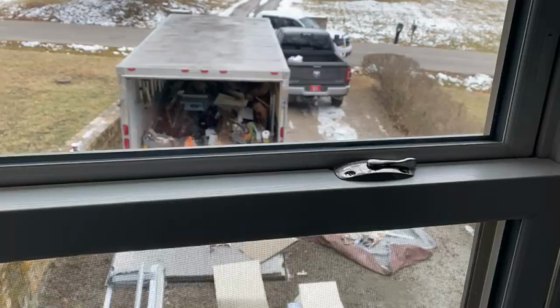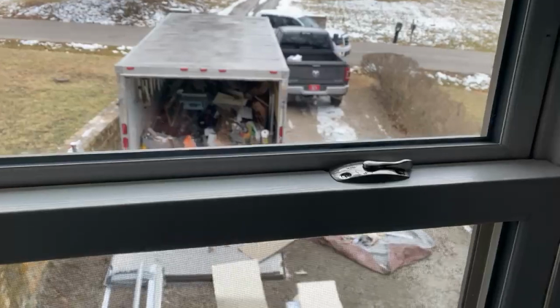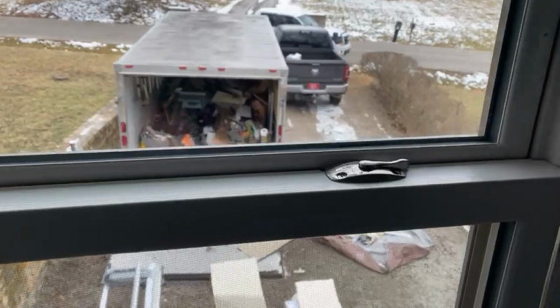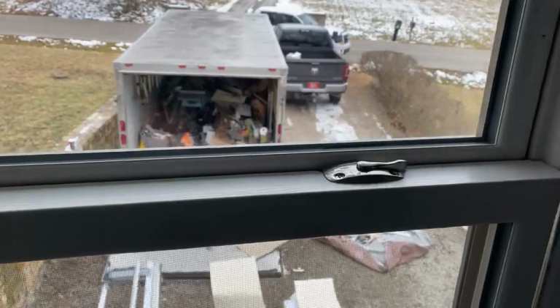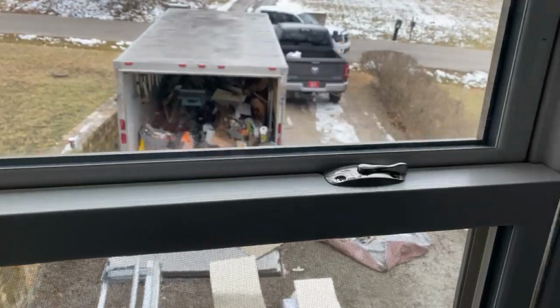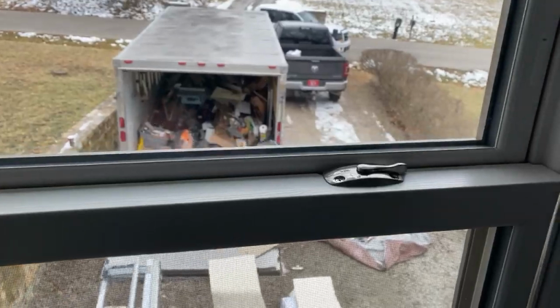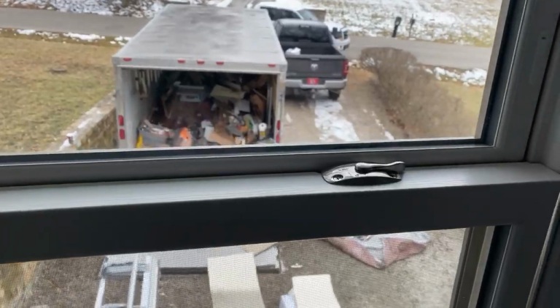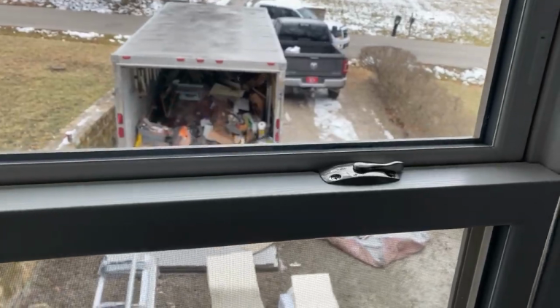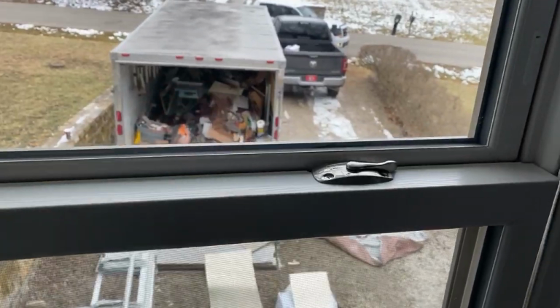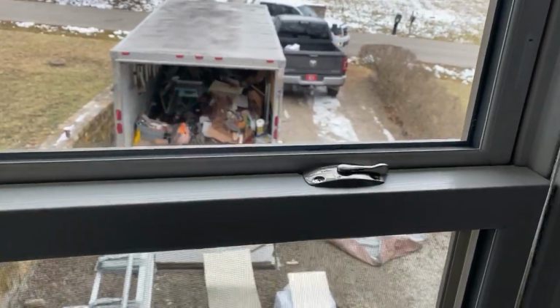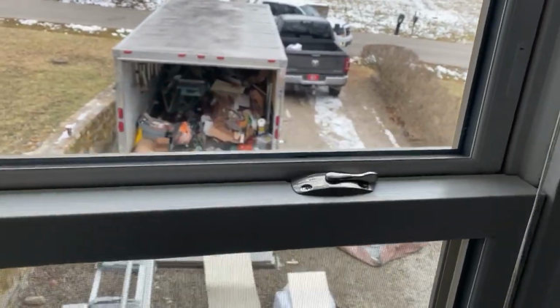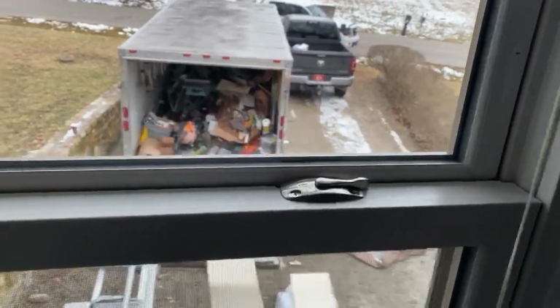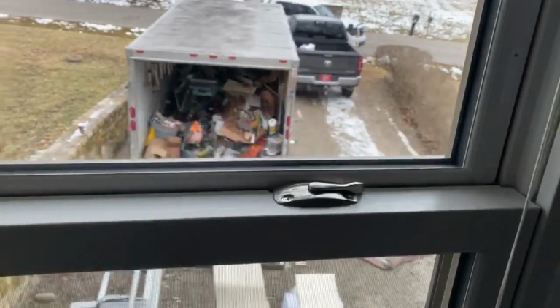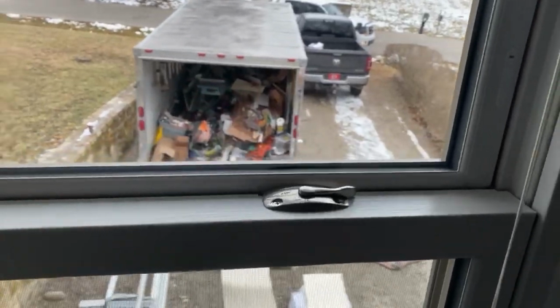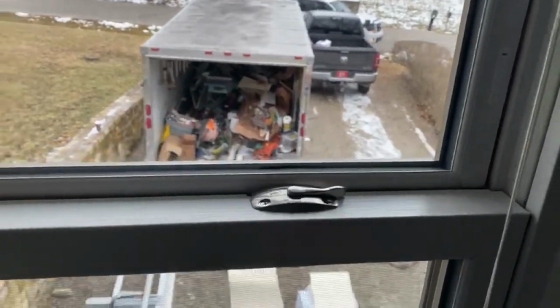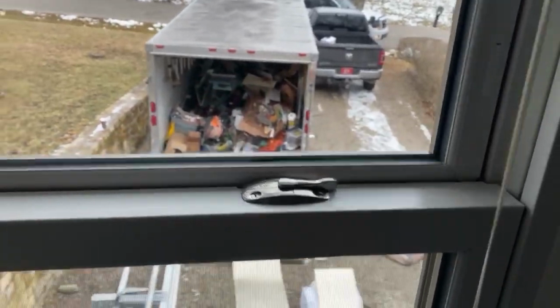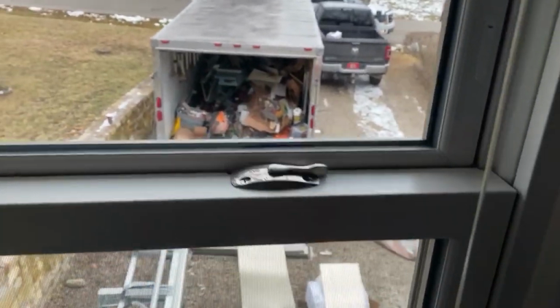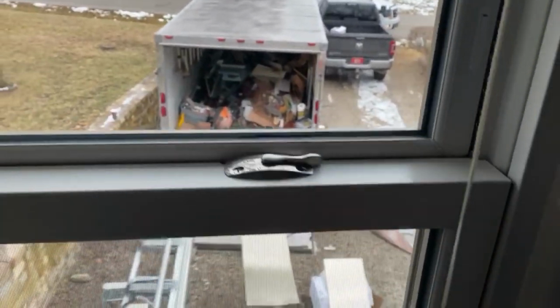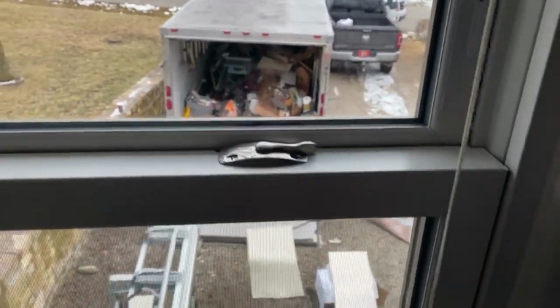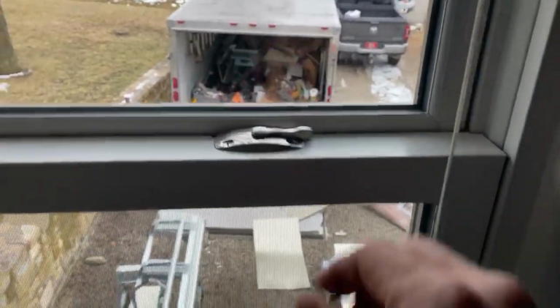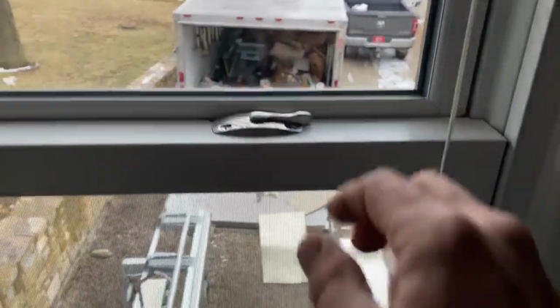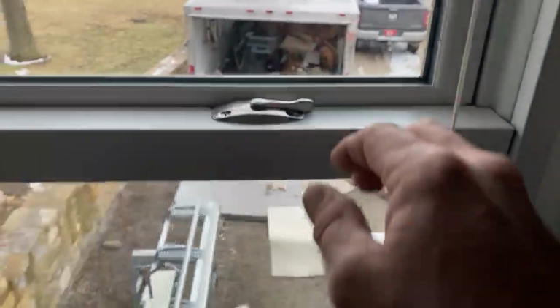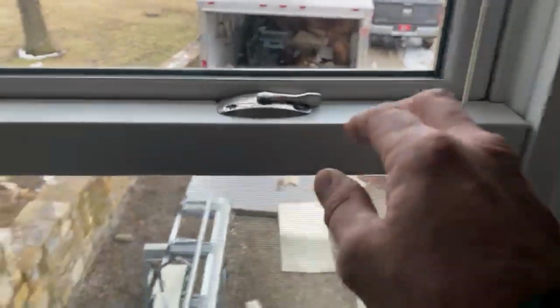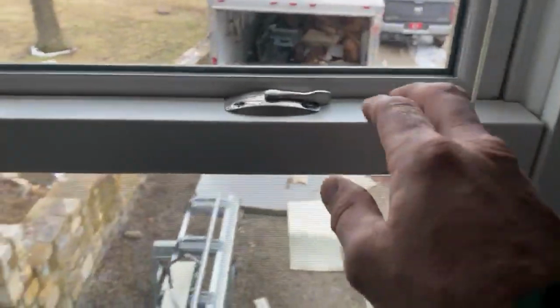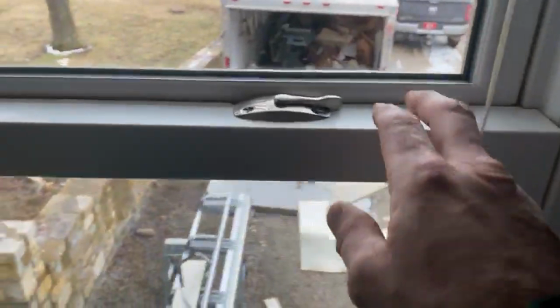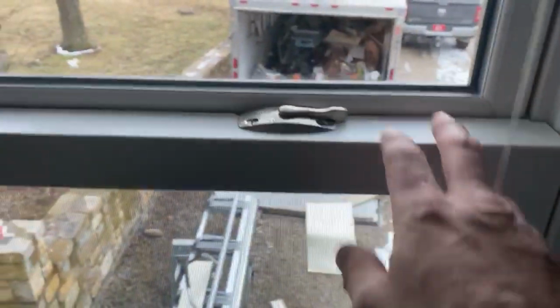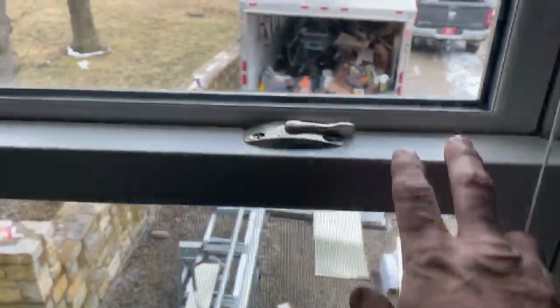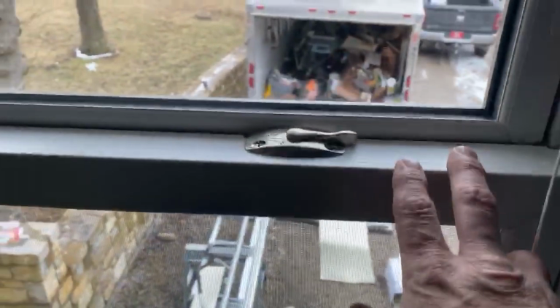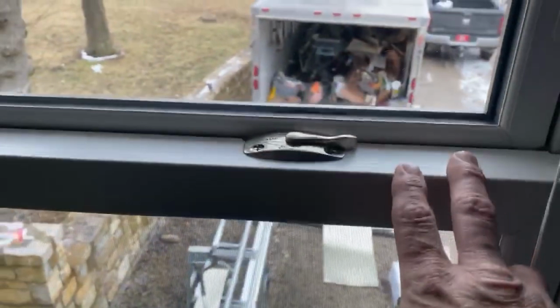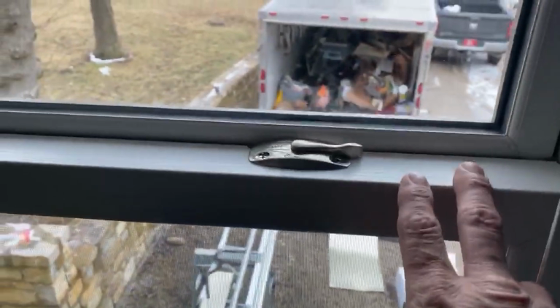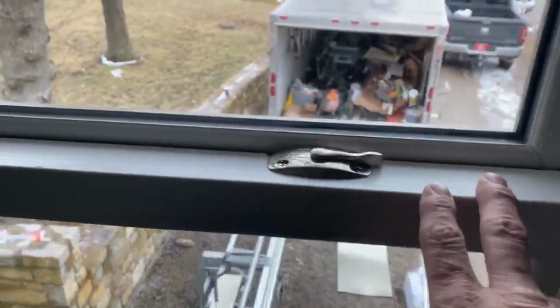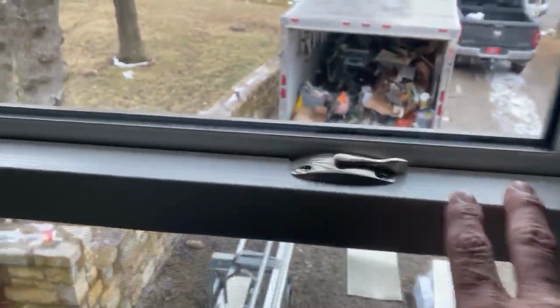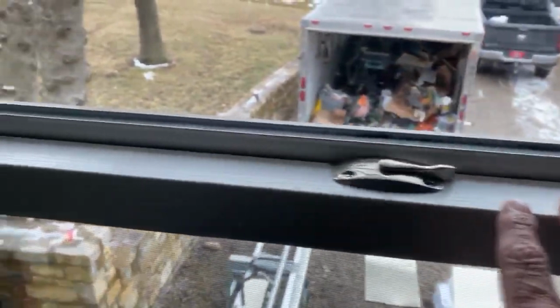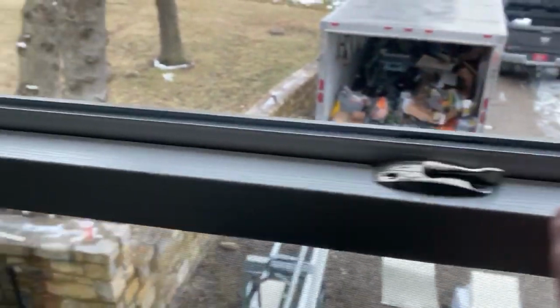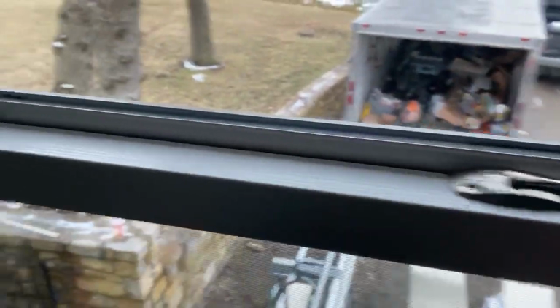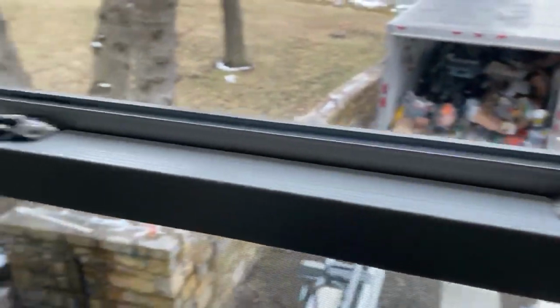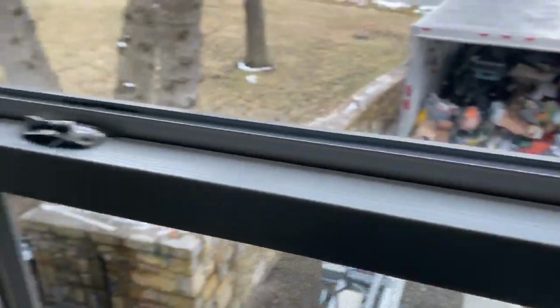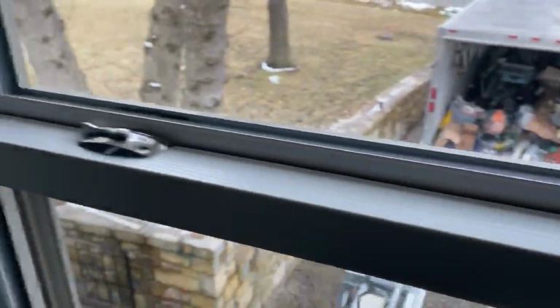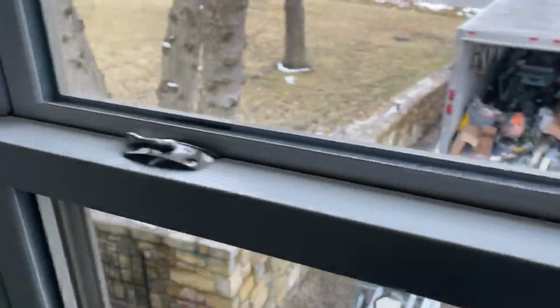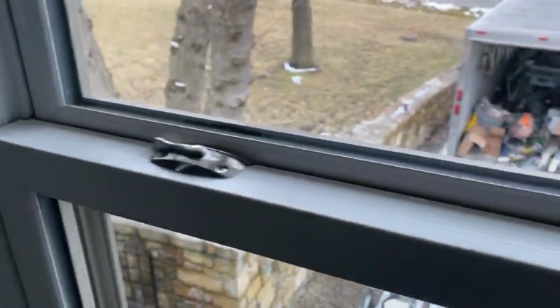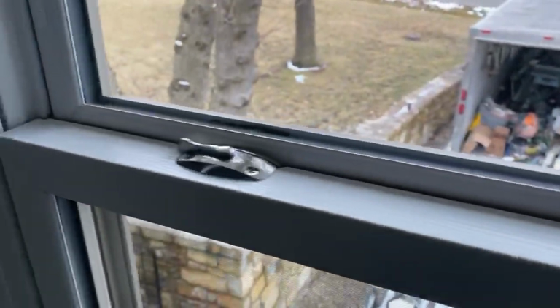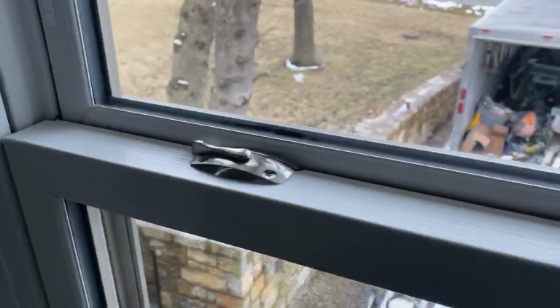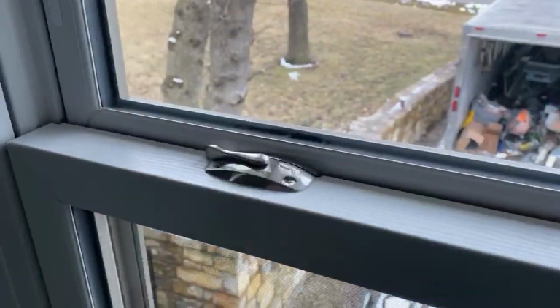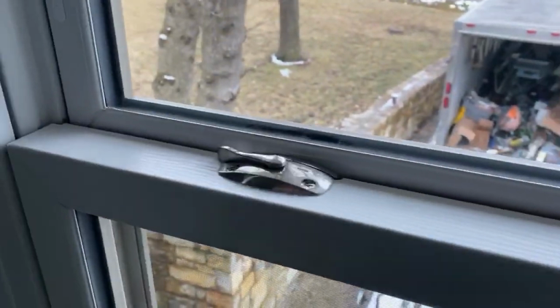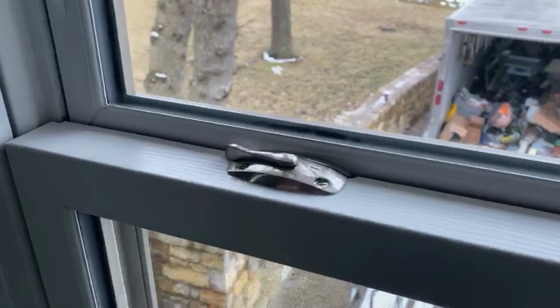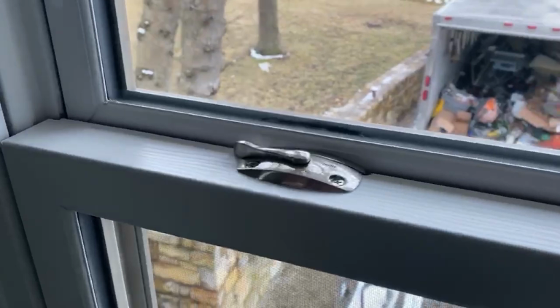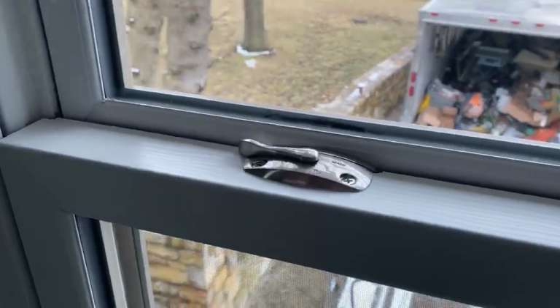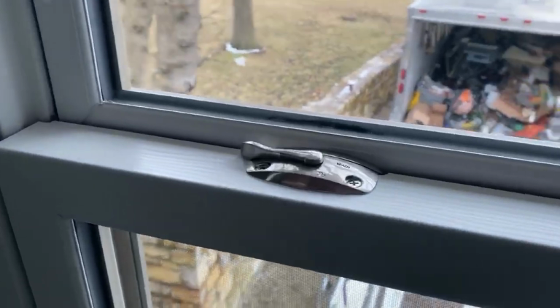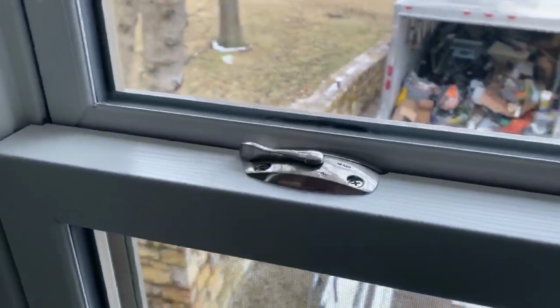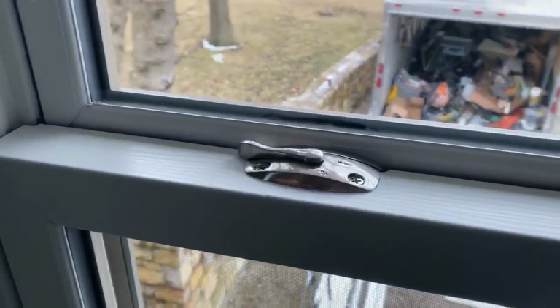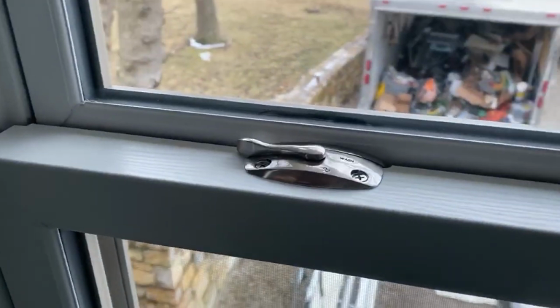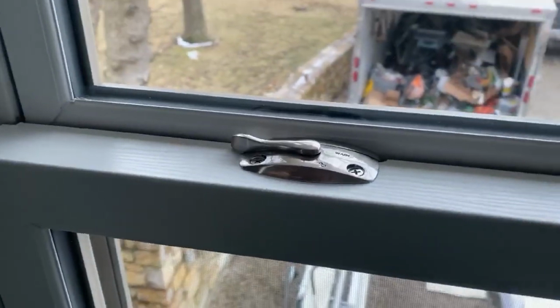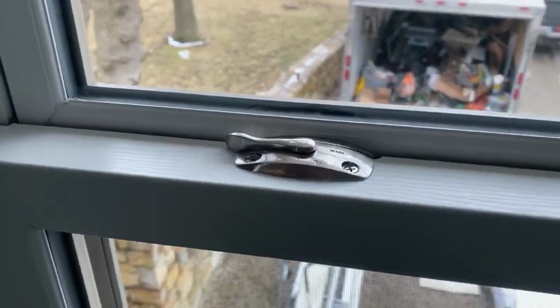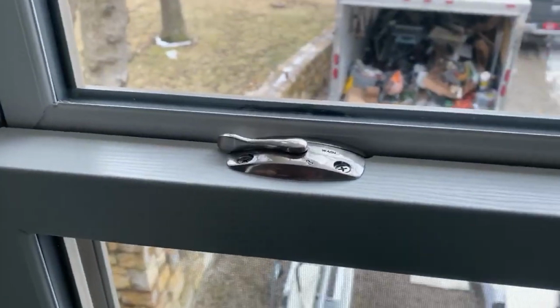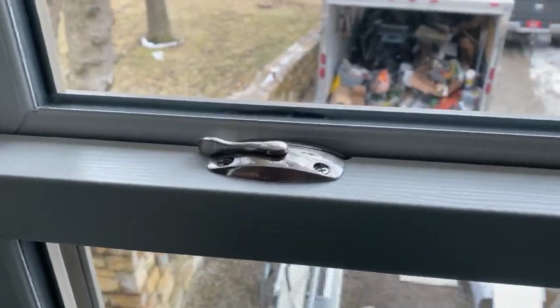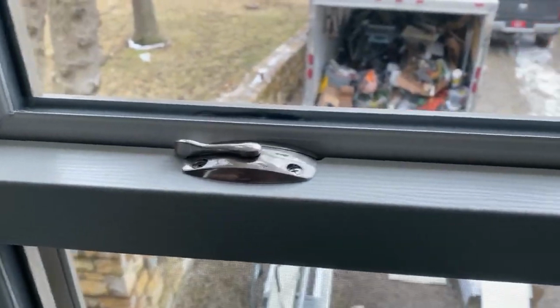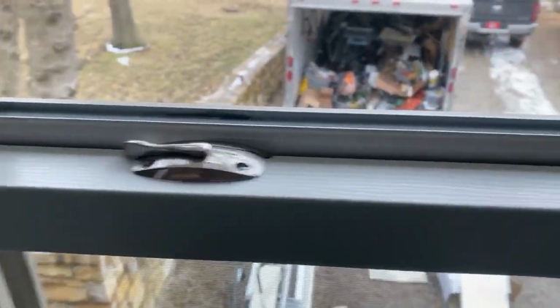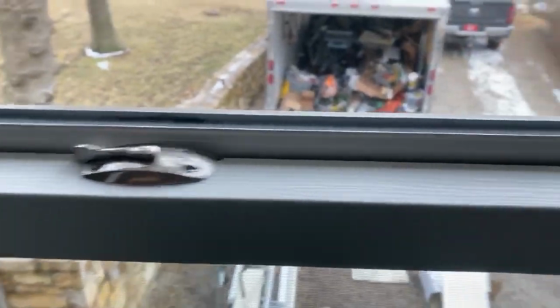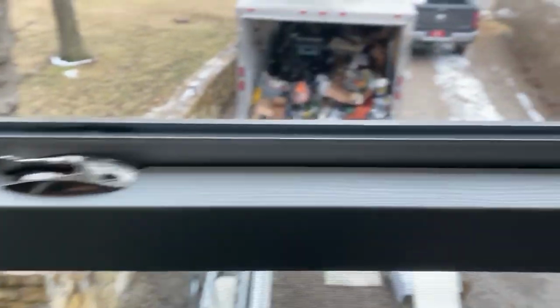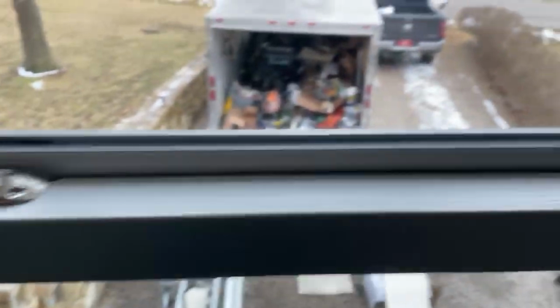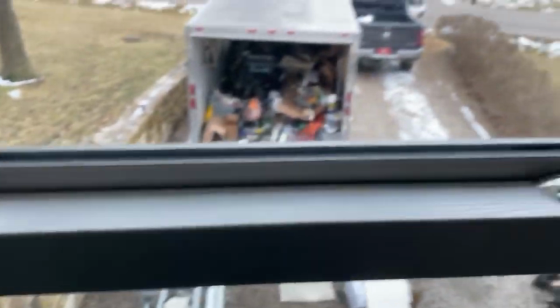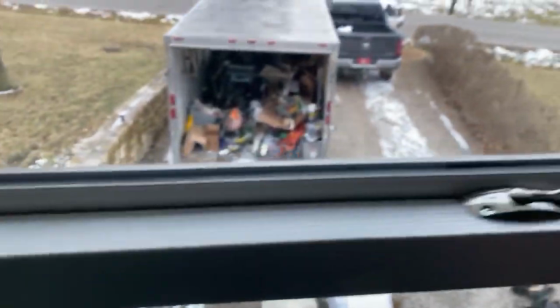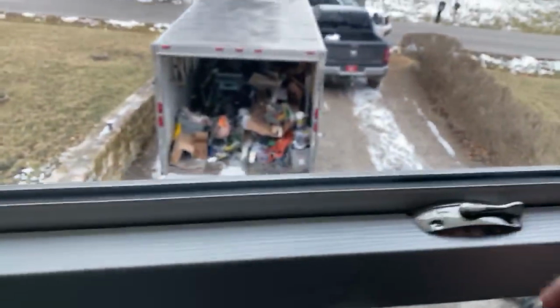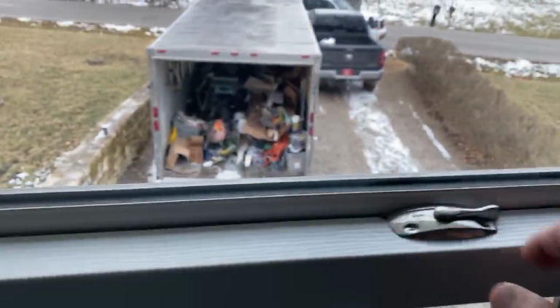Well hello, Casey with Stateline Exteriors again. Wanted to show you how our Provia Endure locks work with our tilt latches.